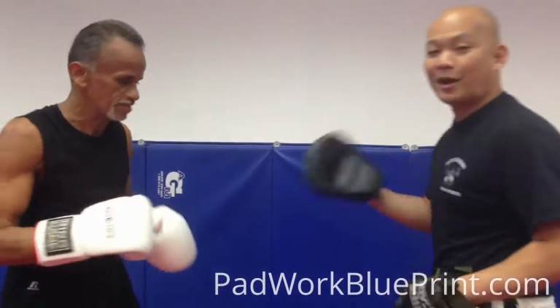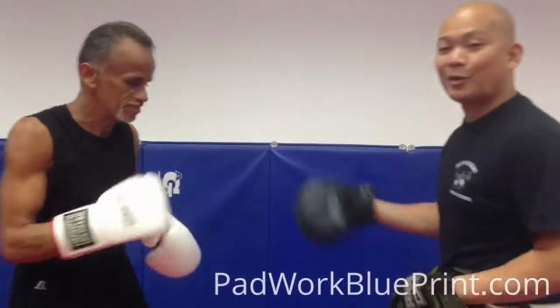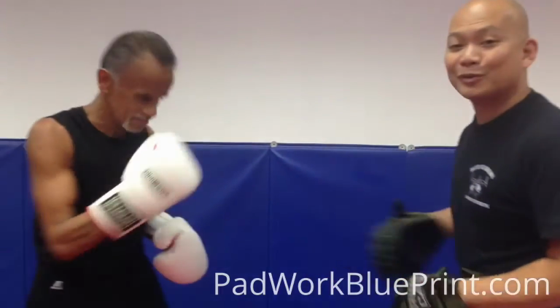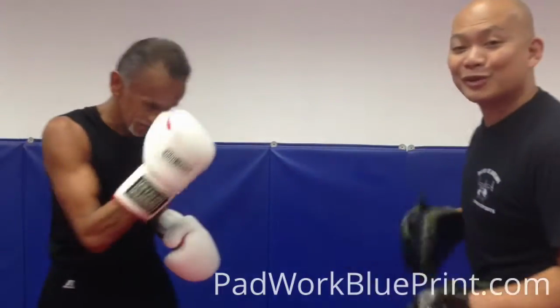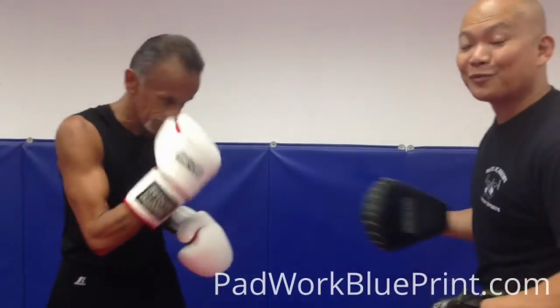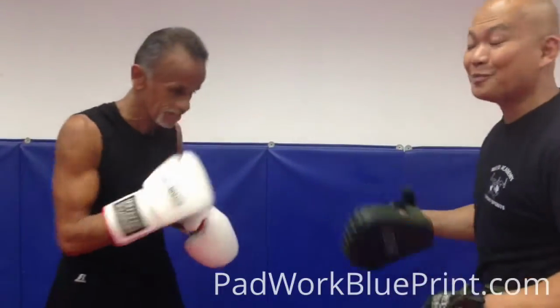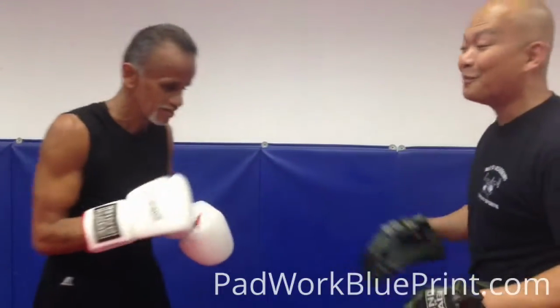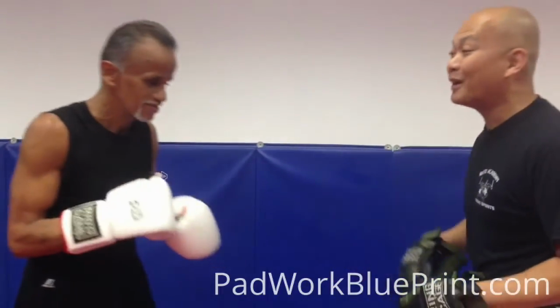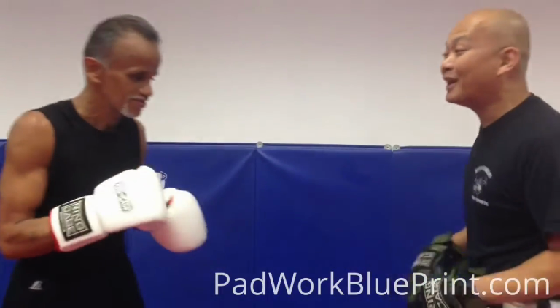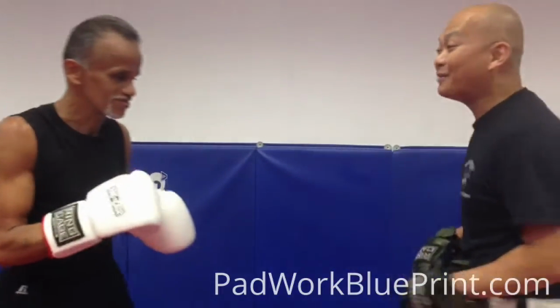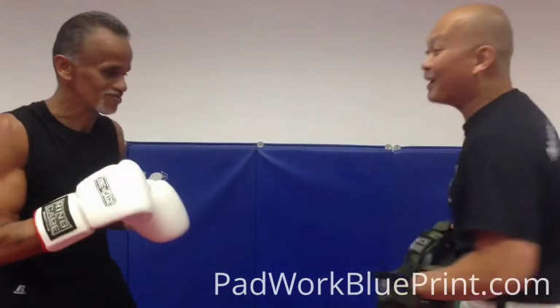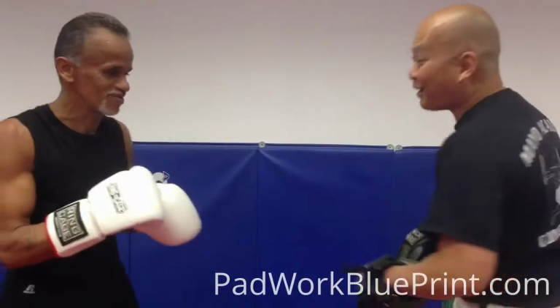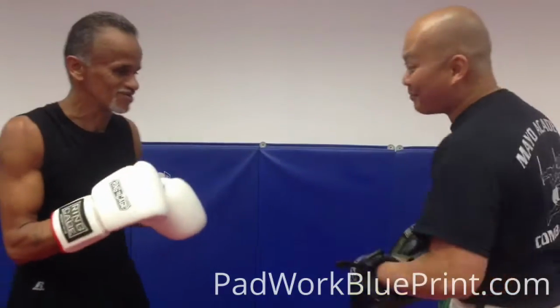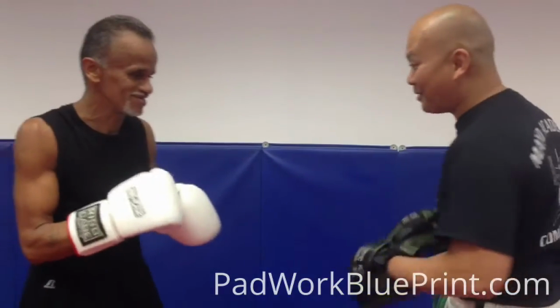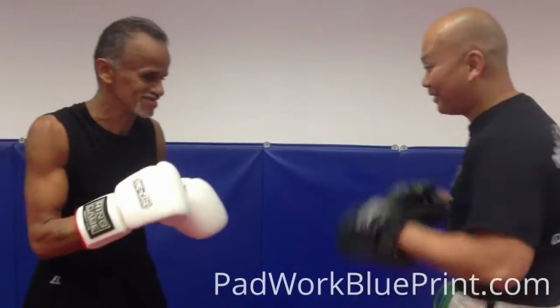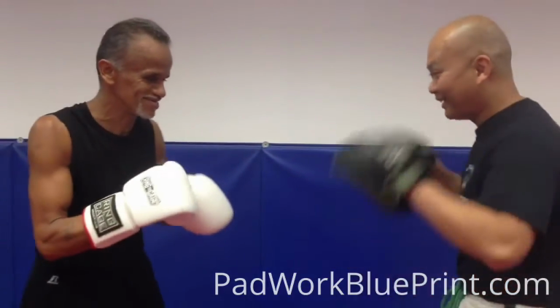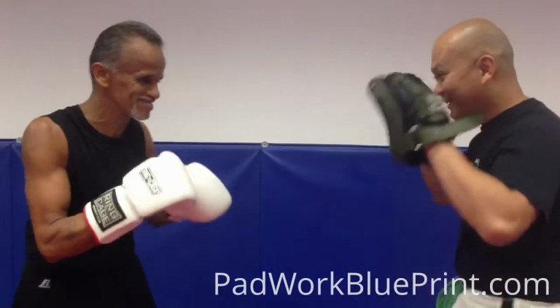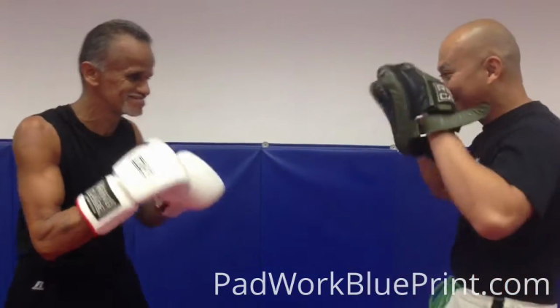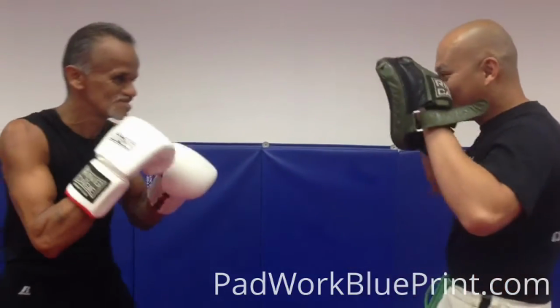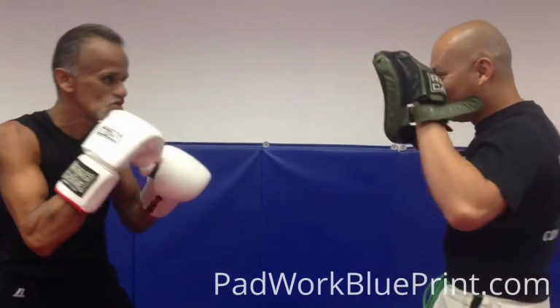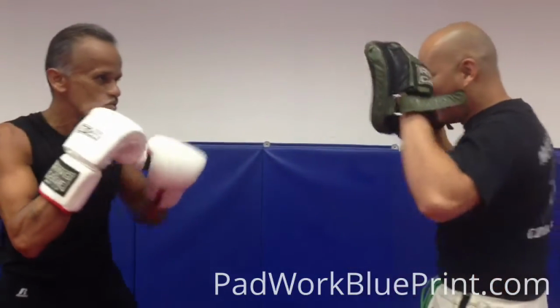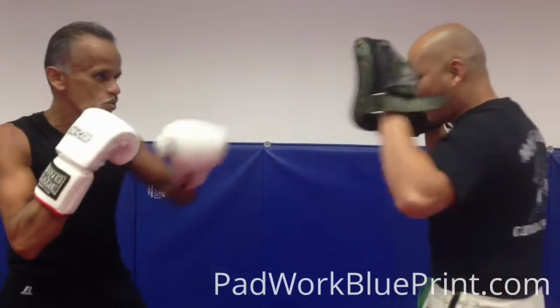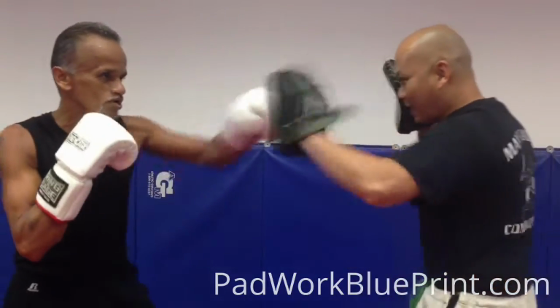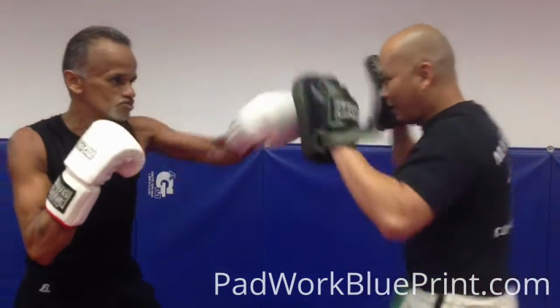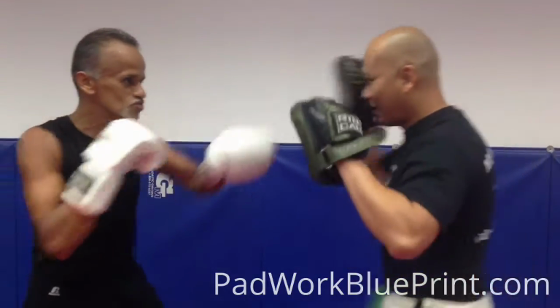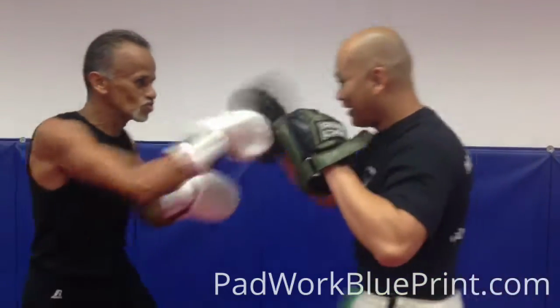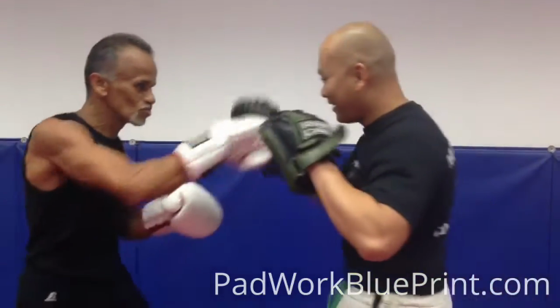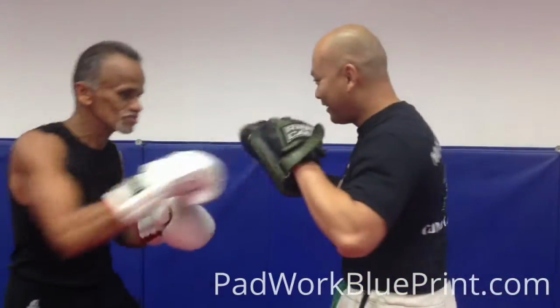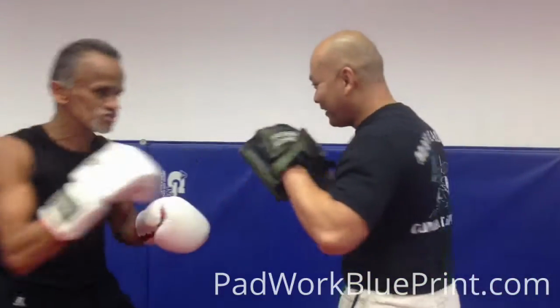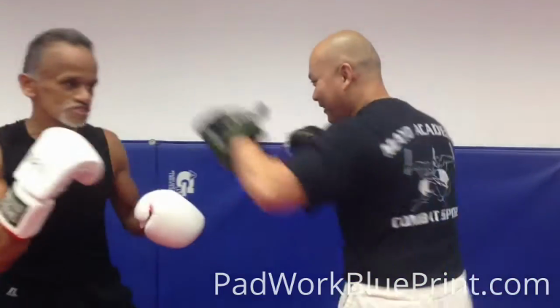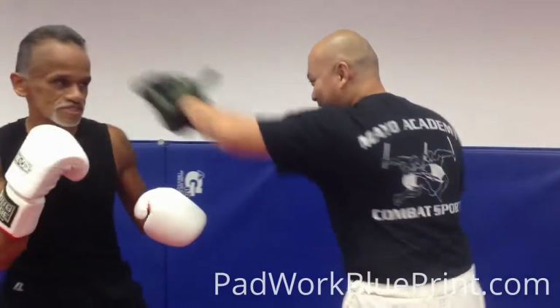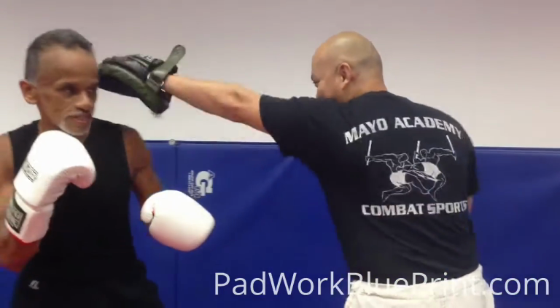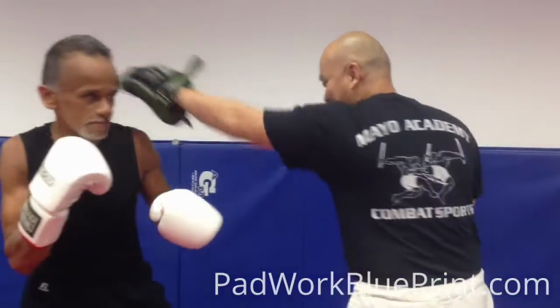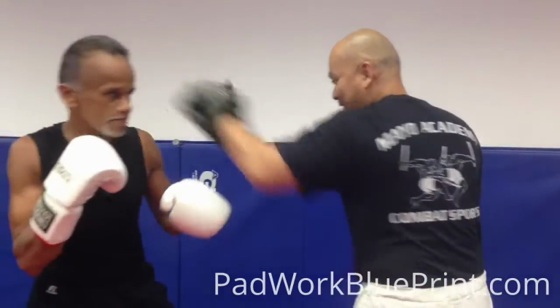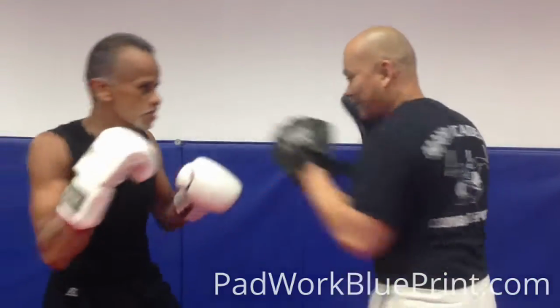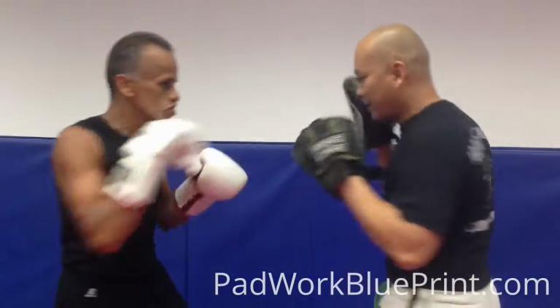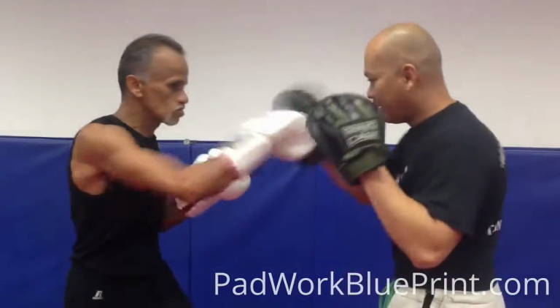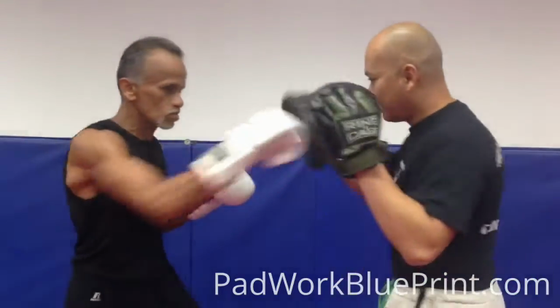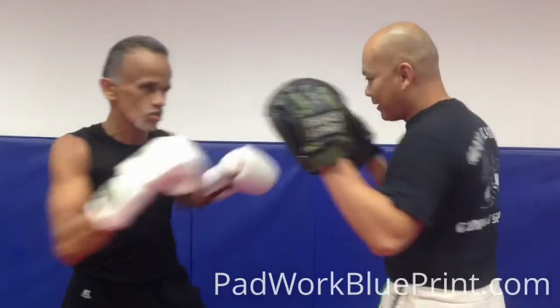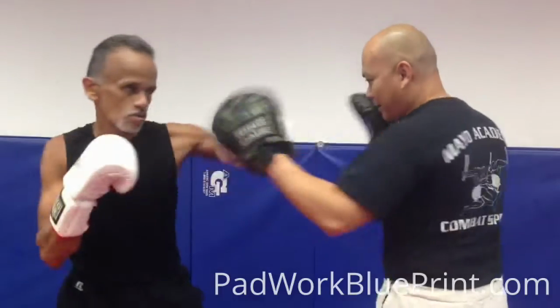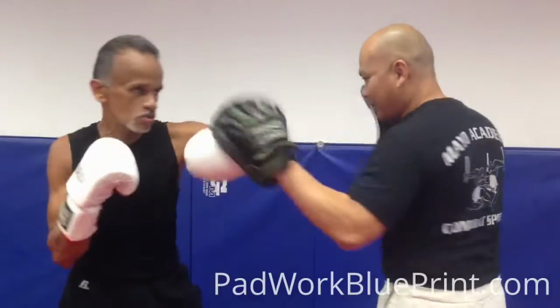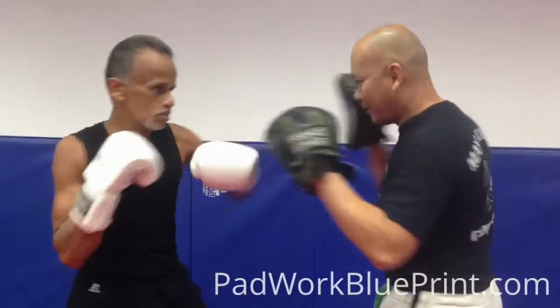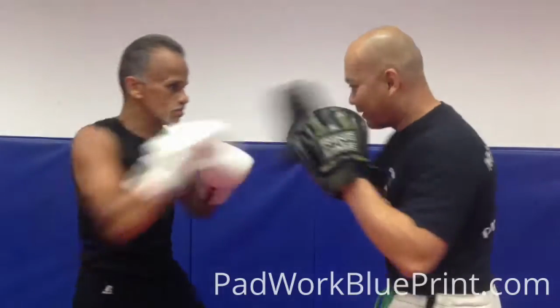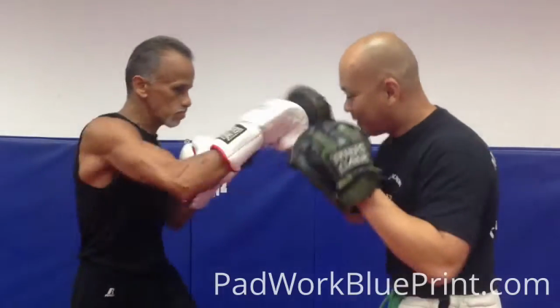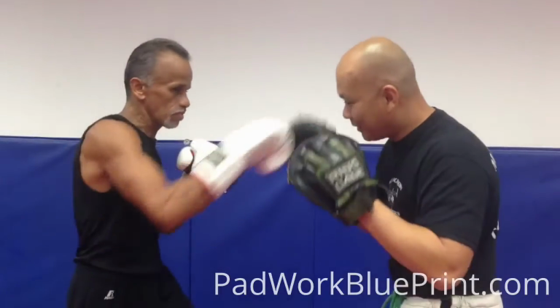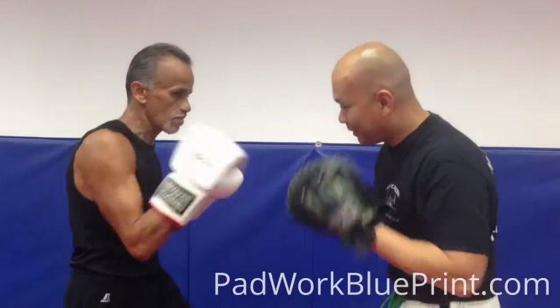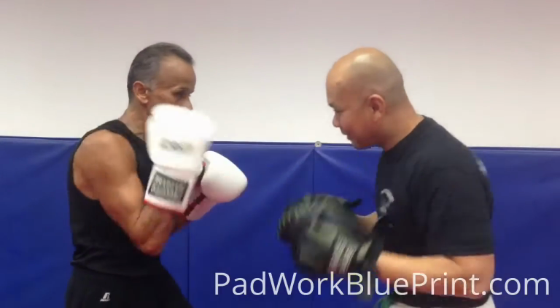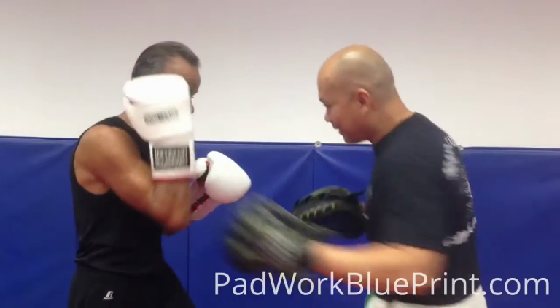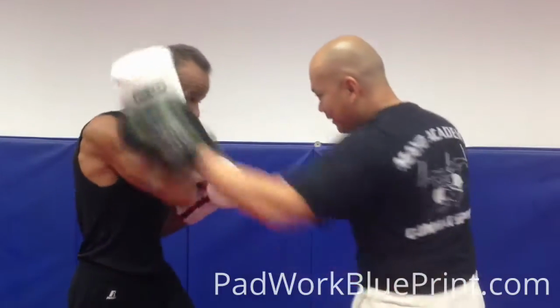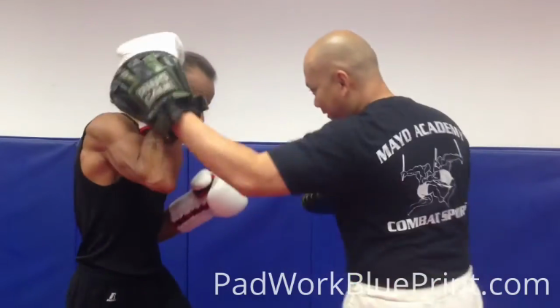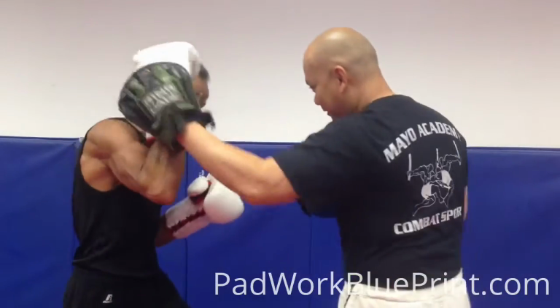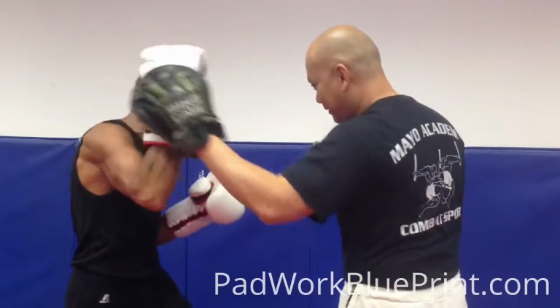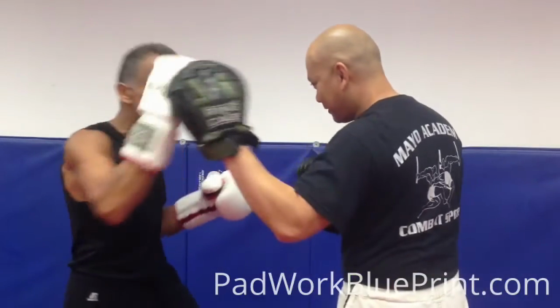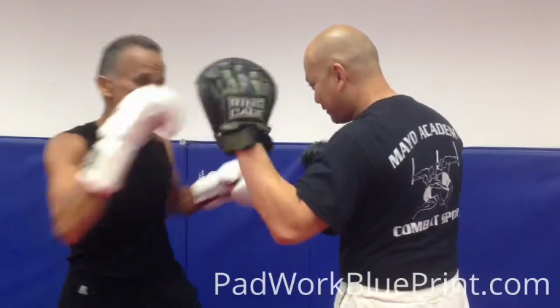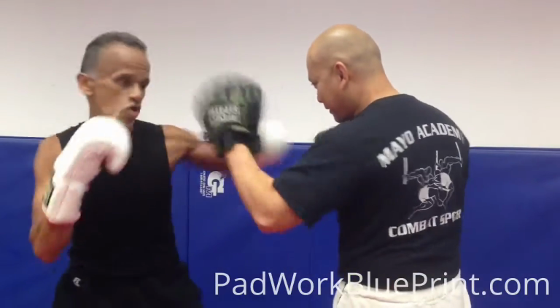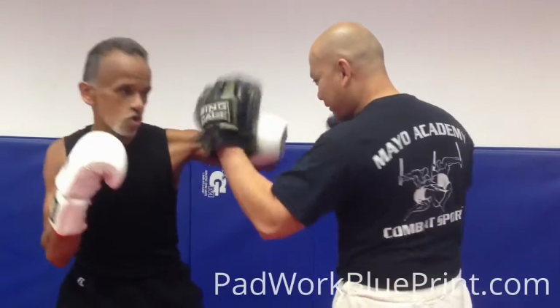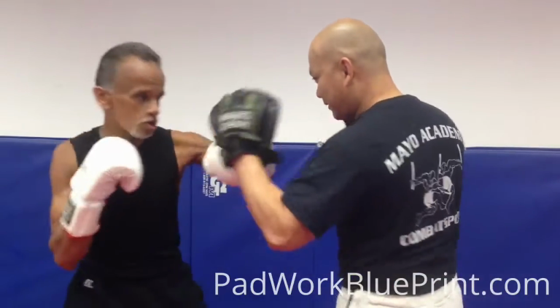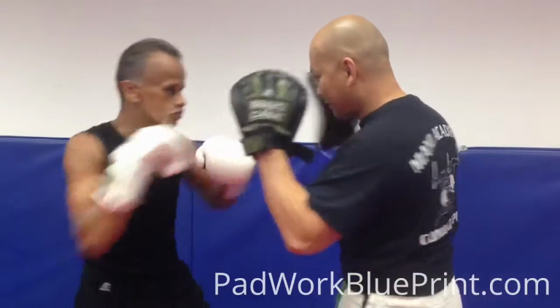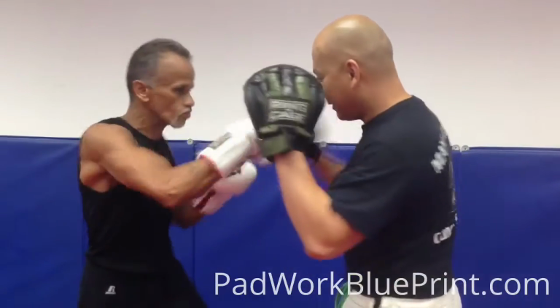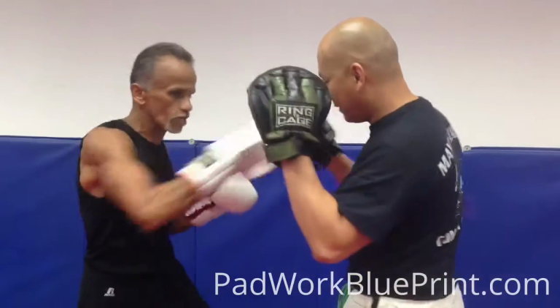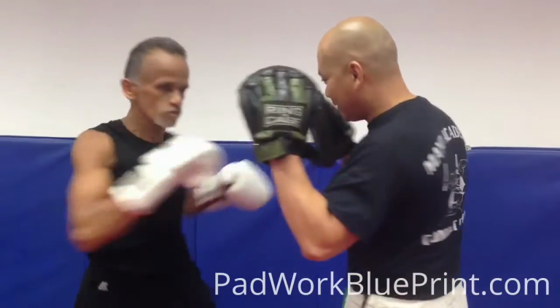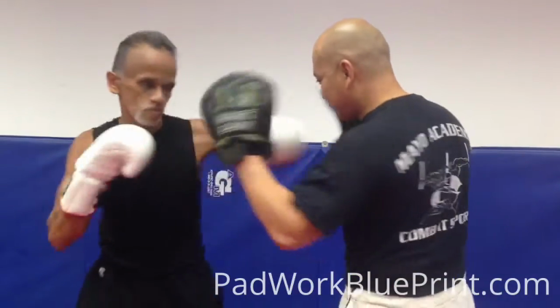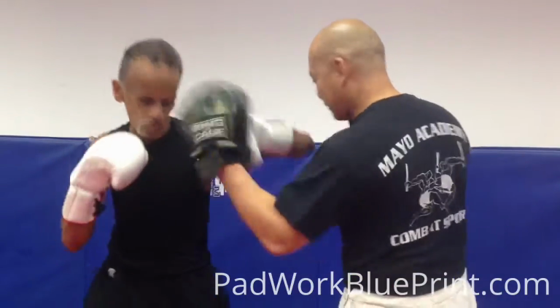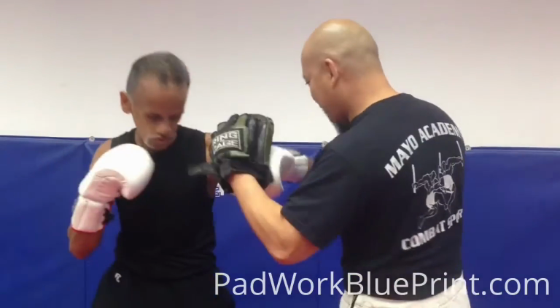I will start from the beginning of the elbow. 1-2, slip, hook, lock, hook, hook.